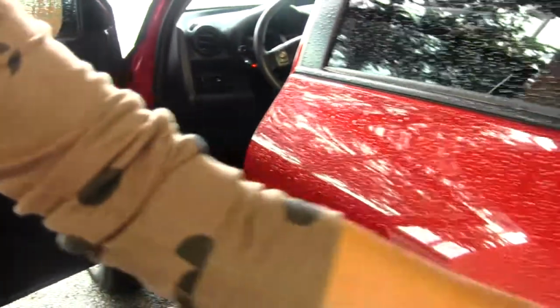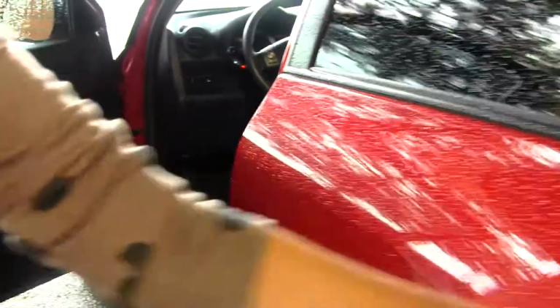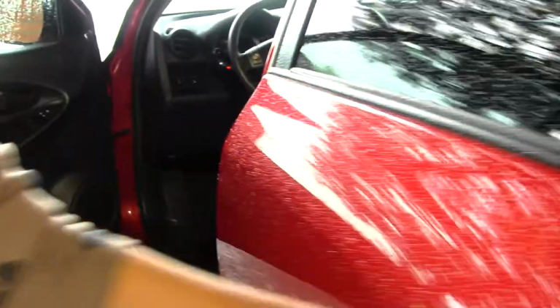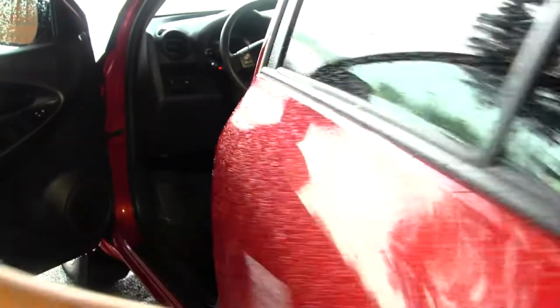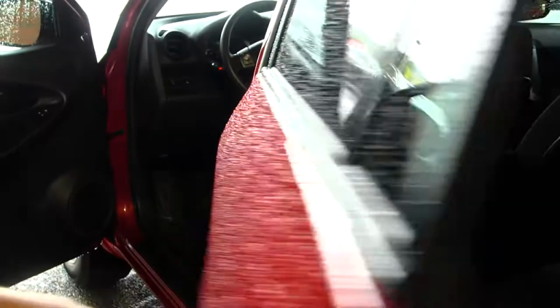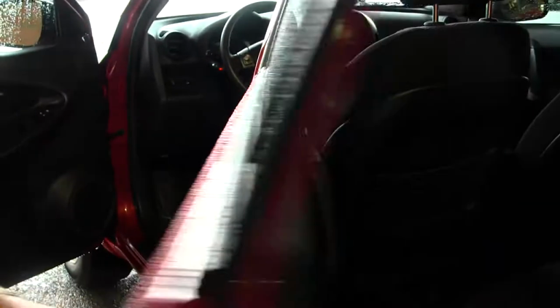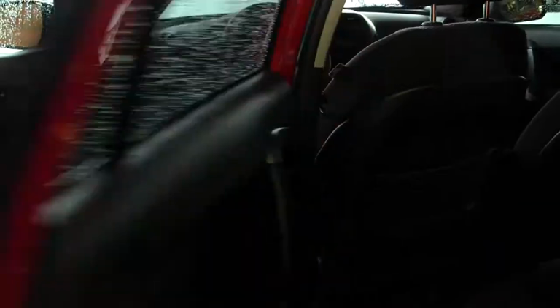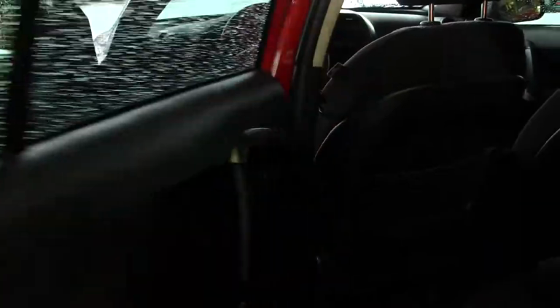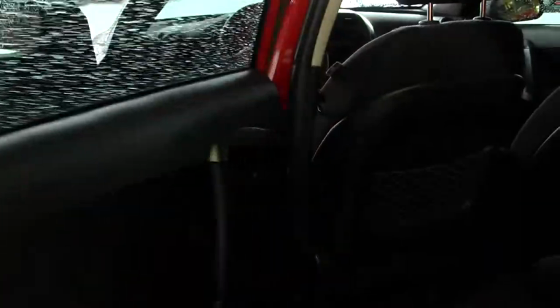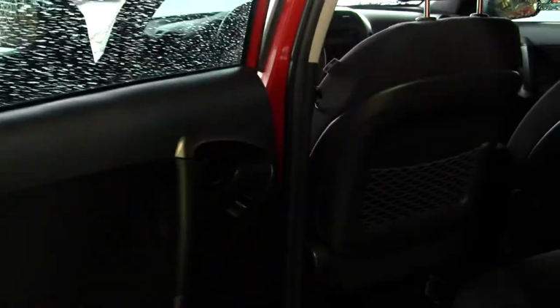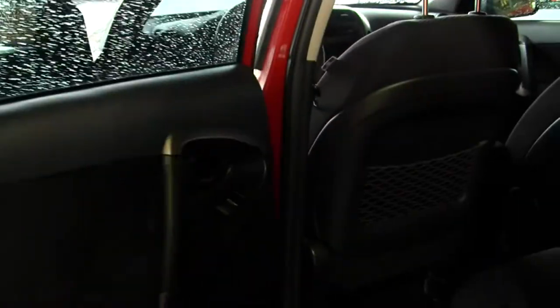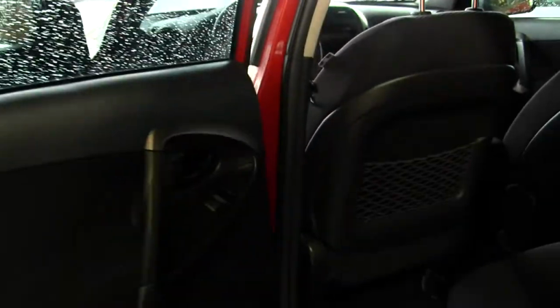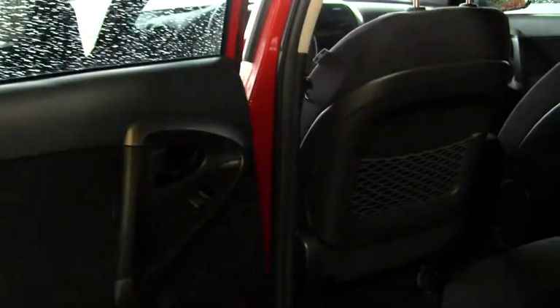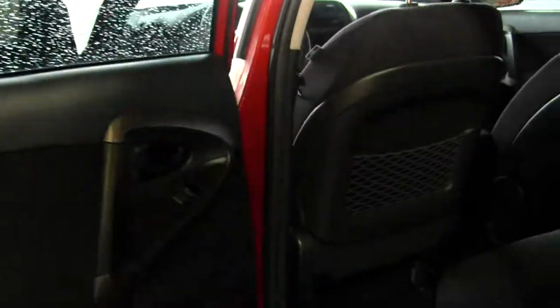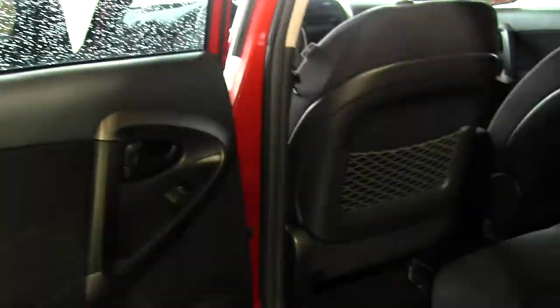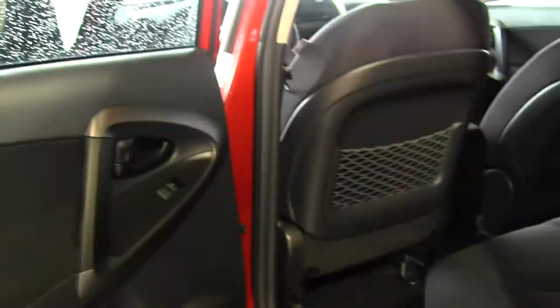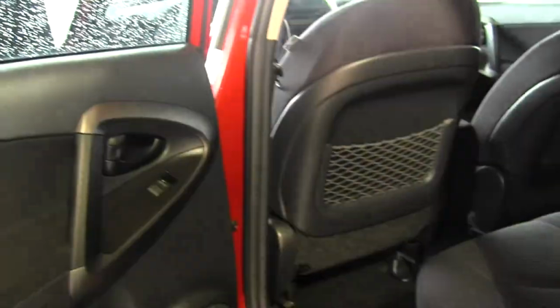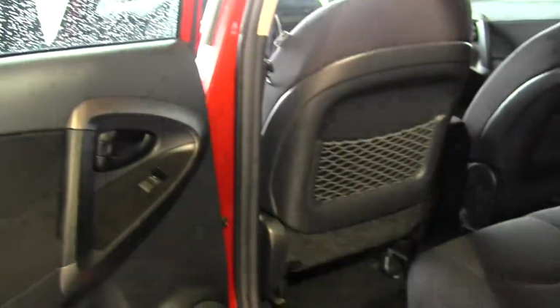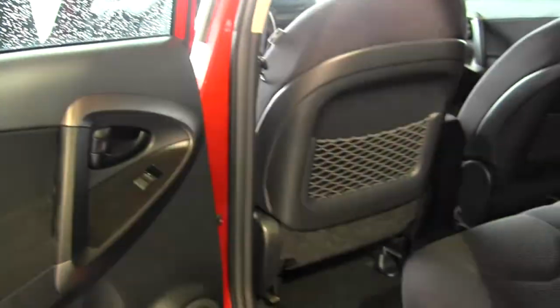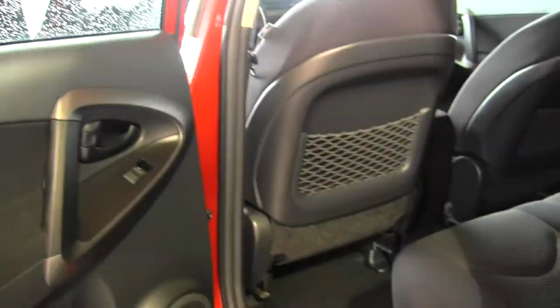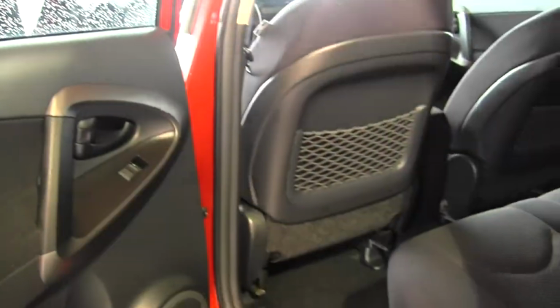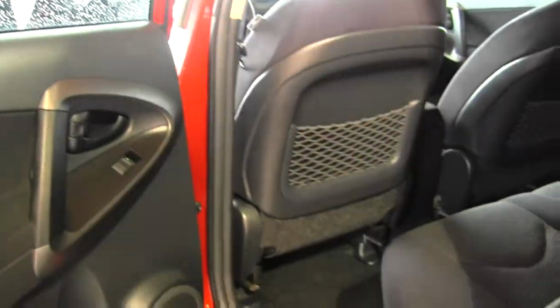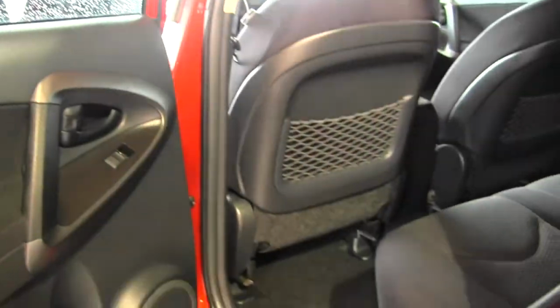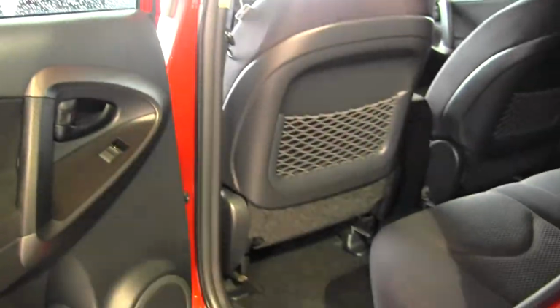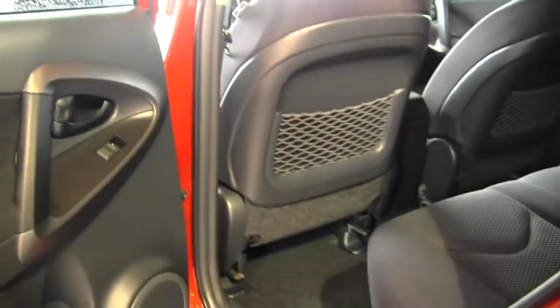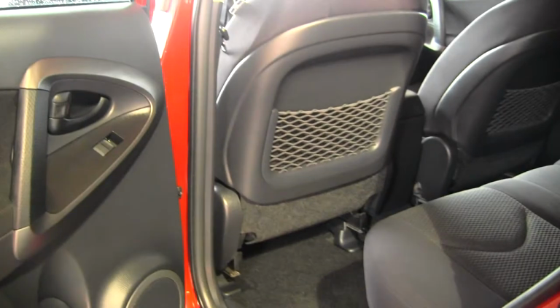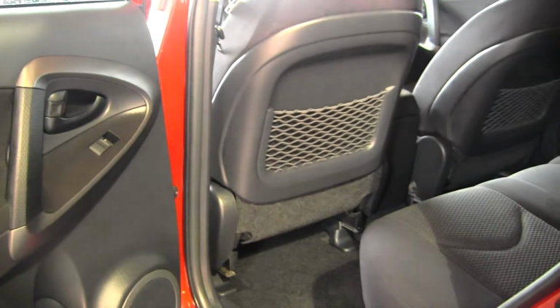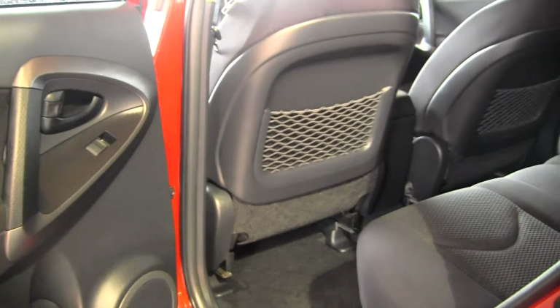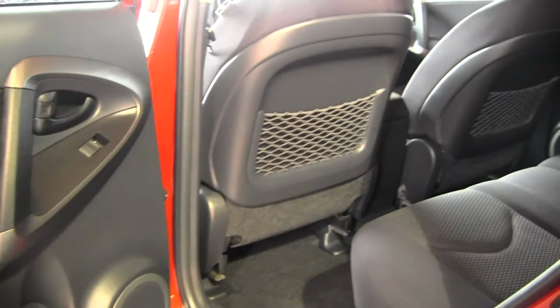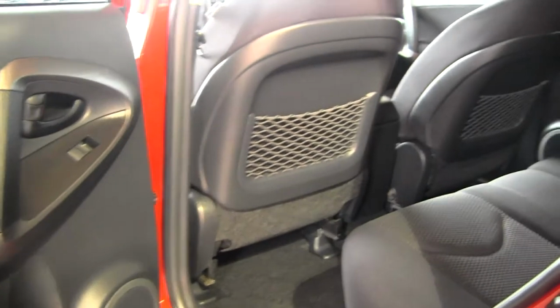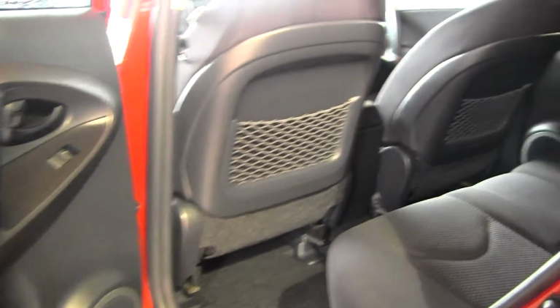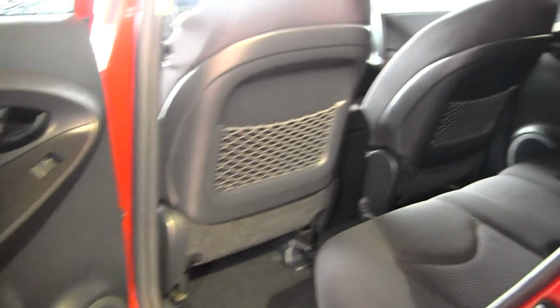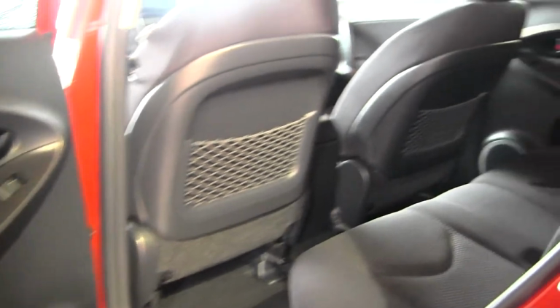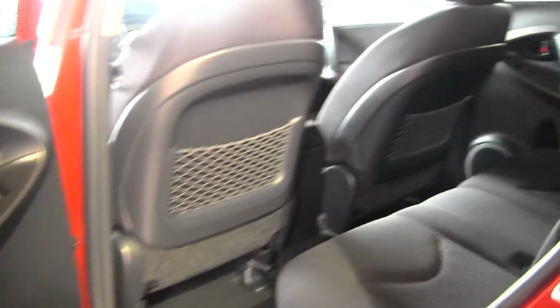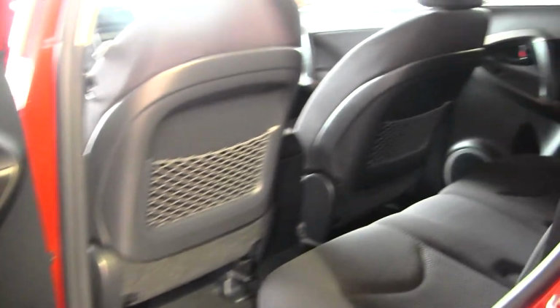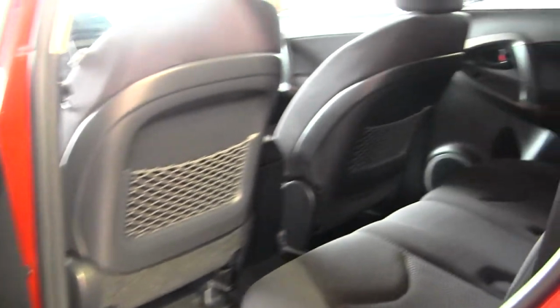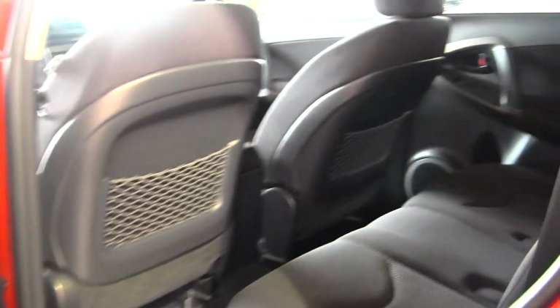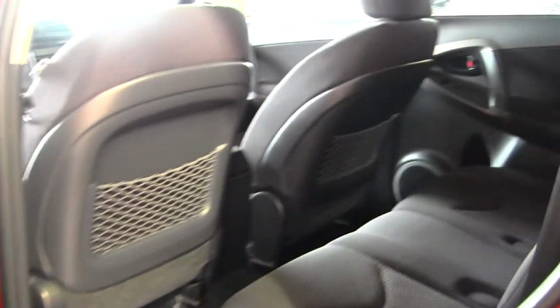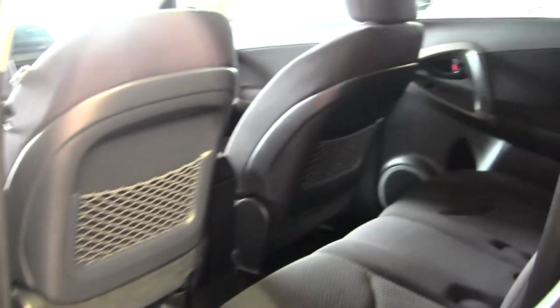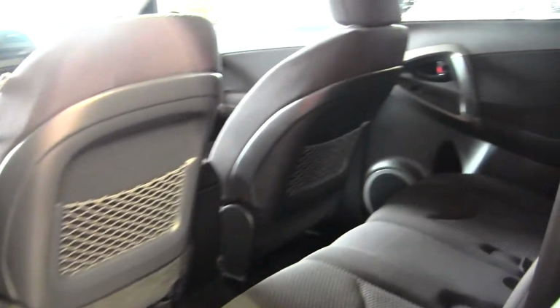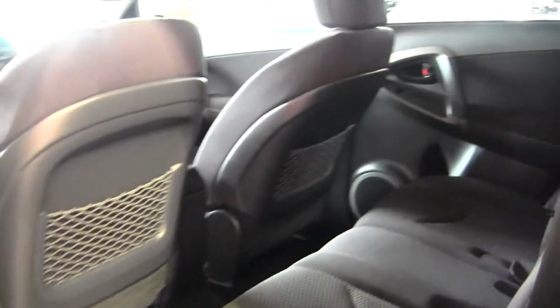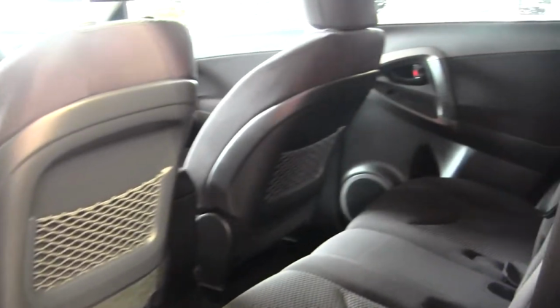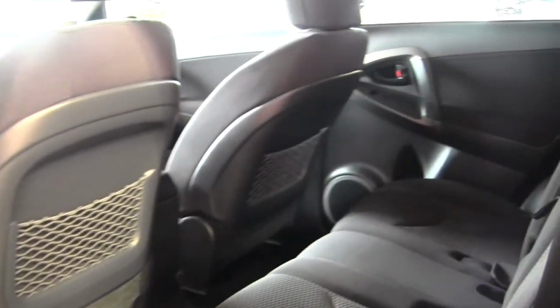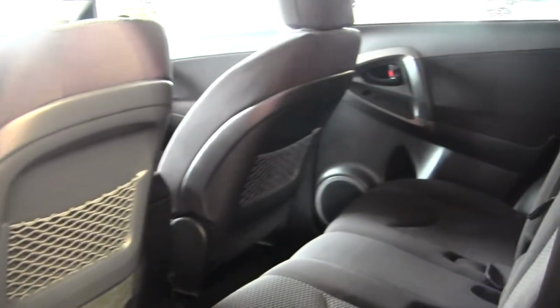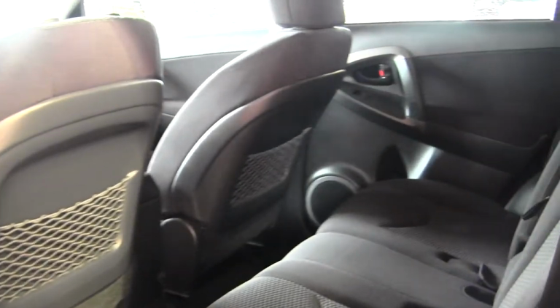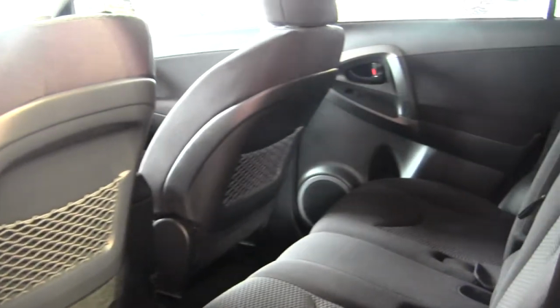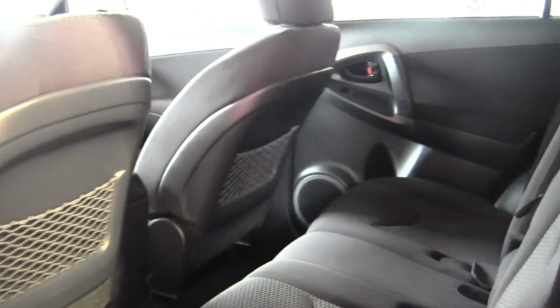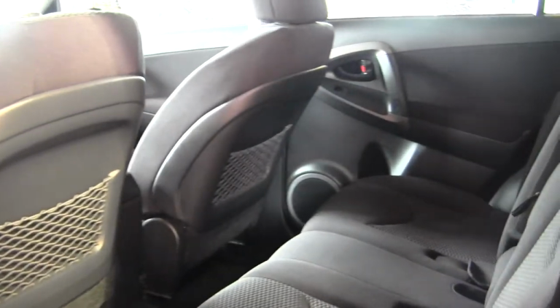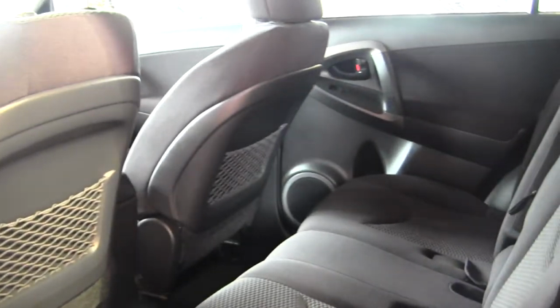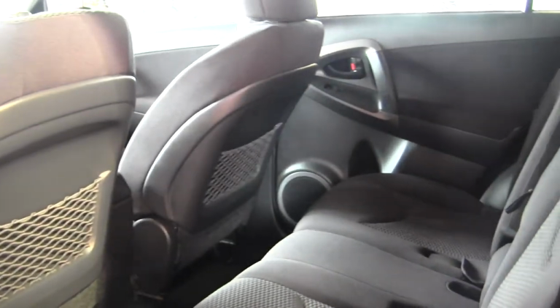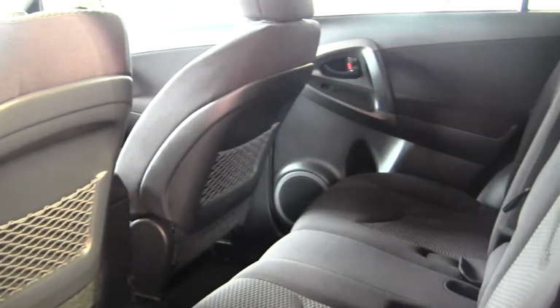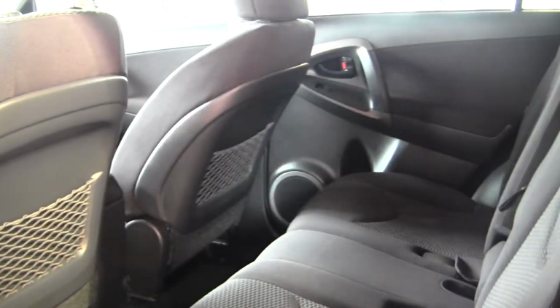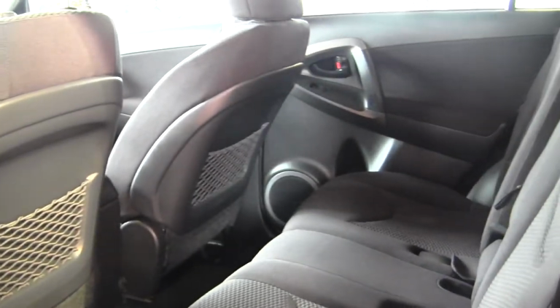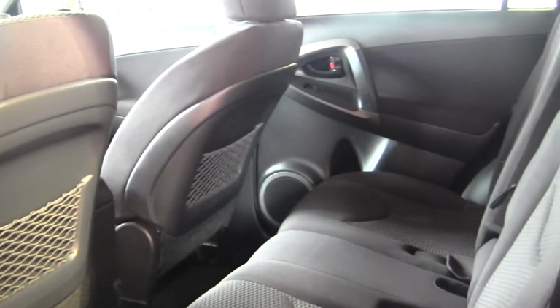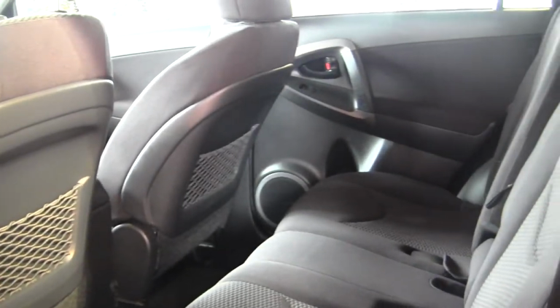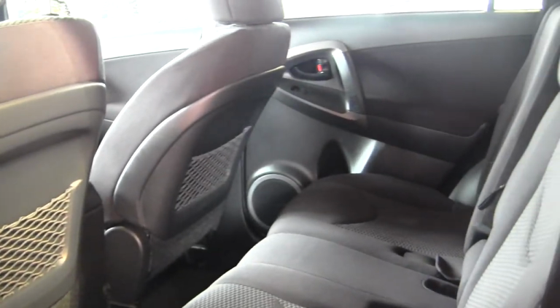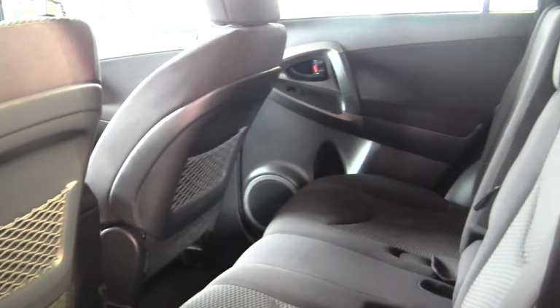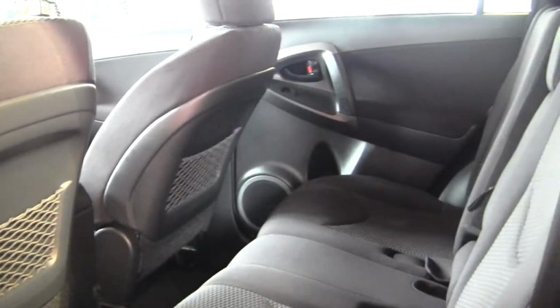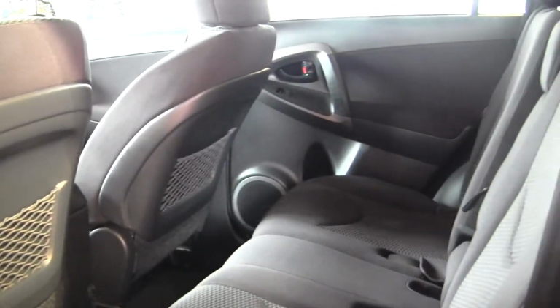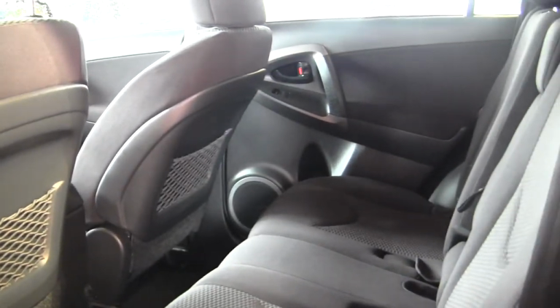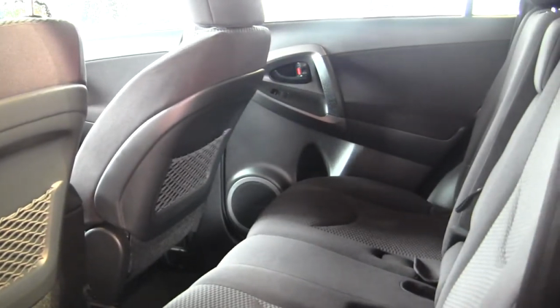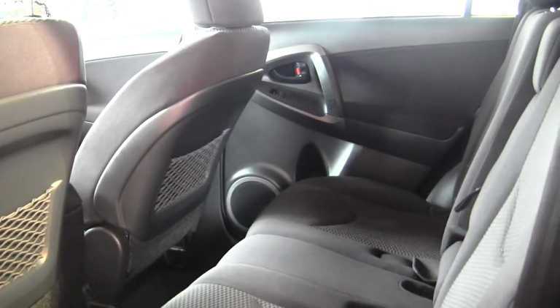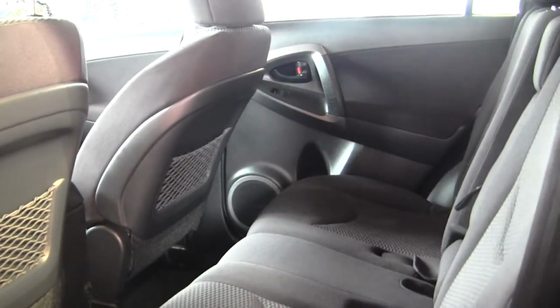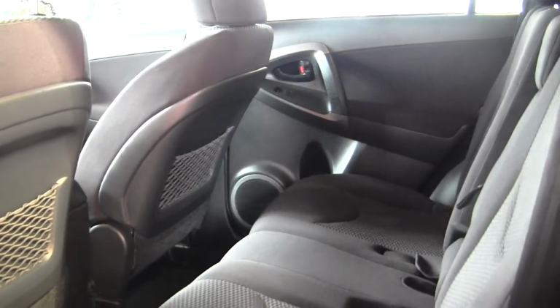The back seat's nice and comfortable. Seats three full-size adults. As you can see, you have lots of legroom there.